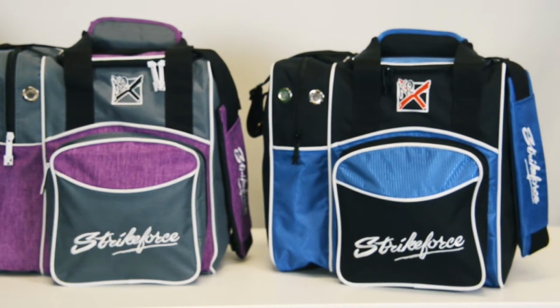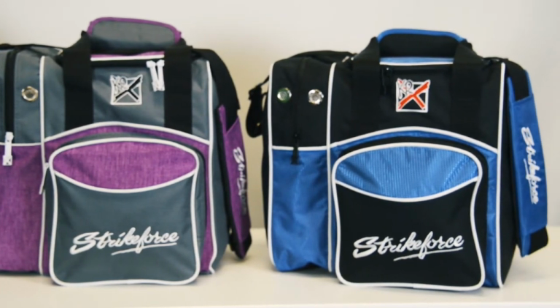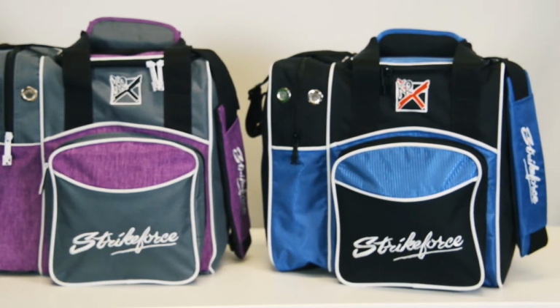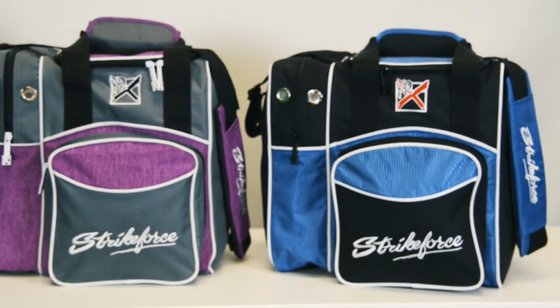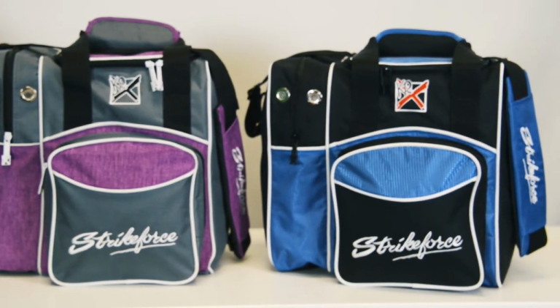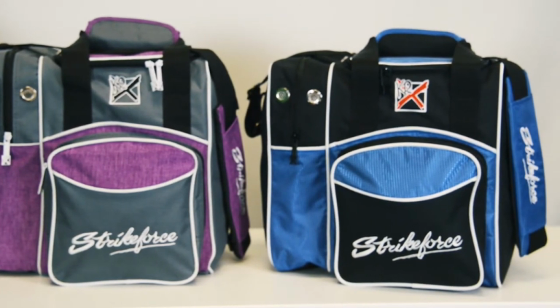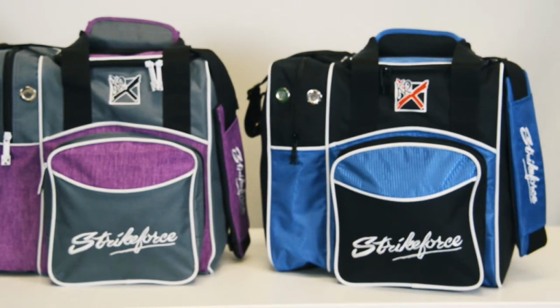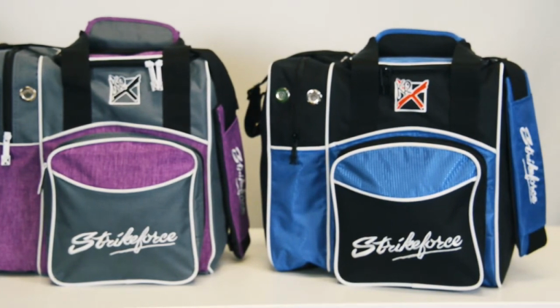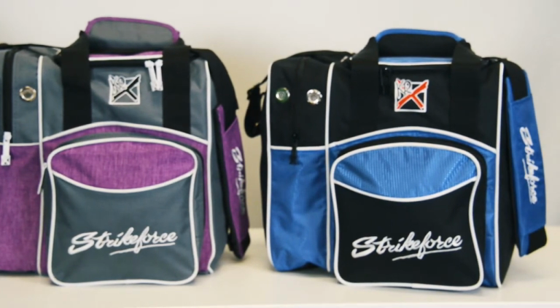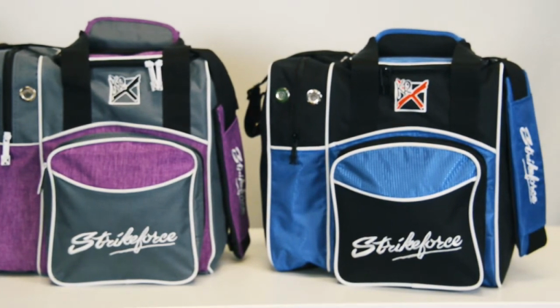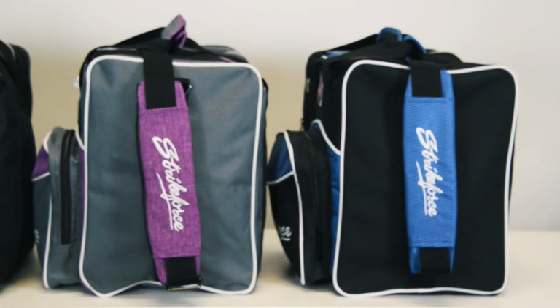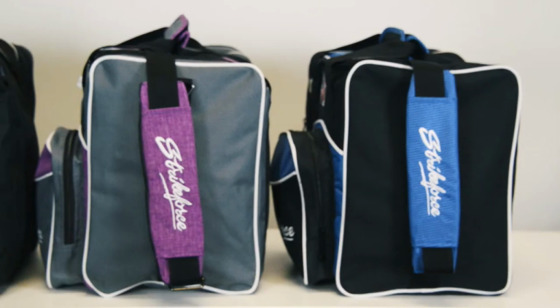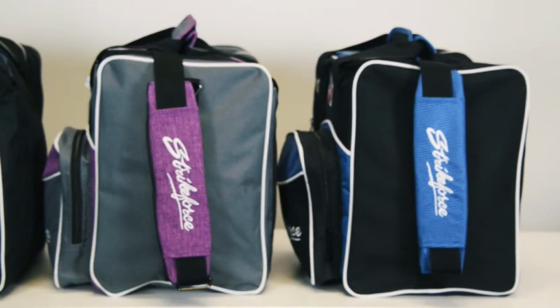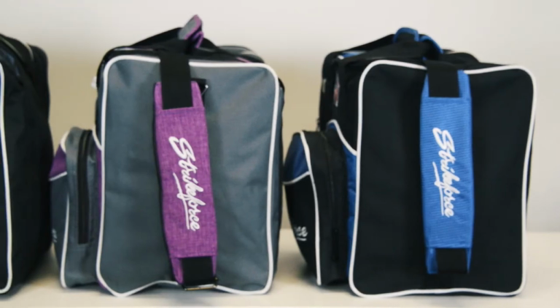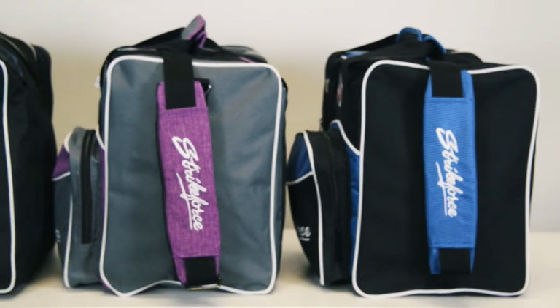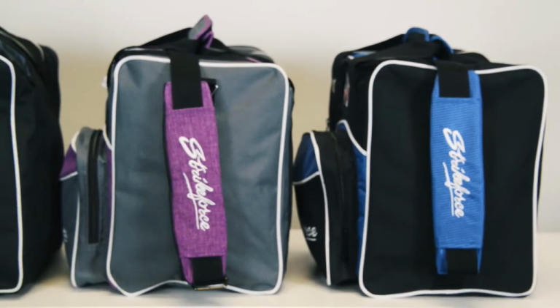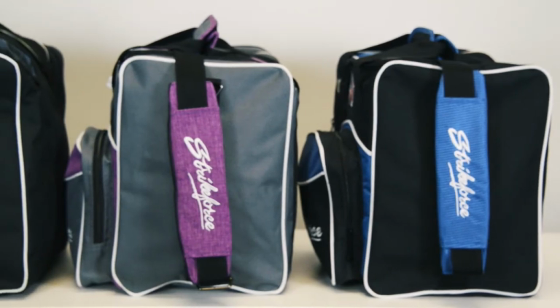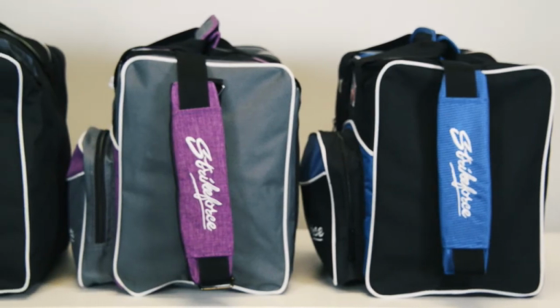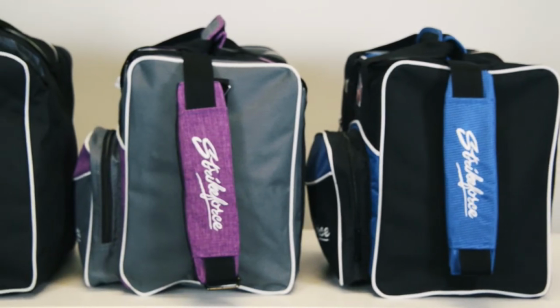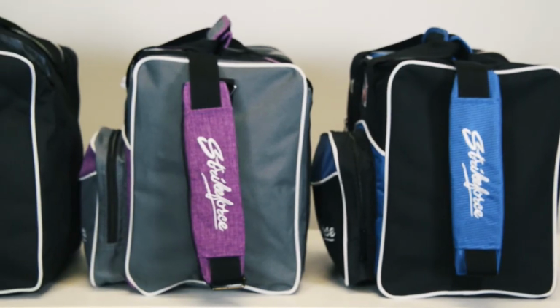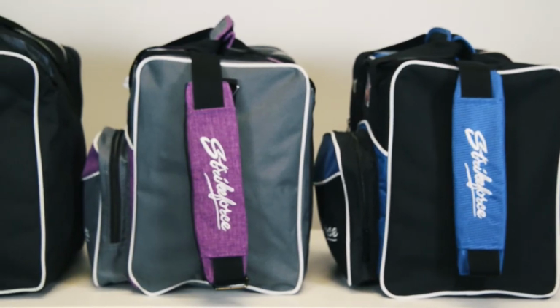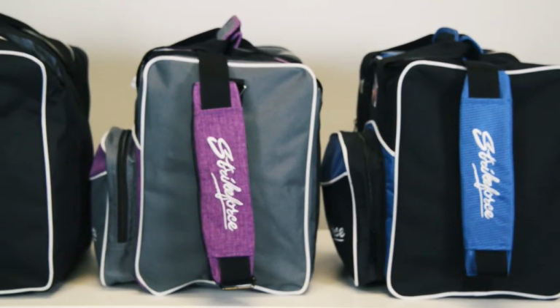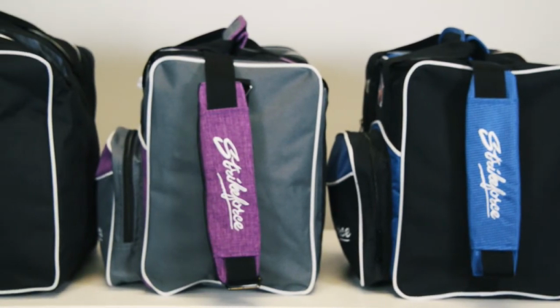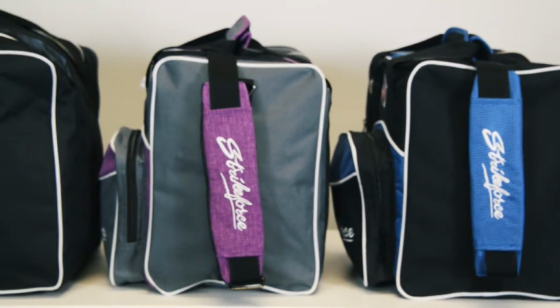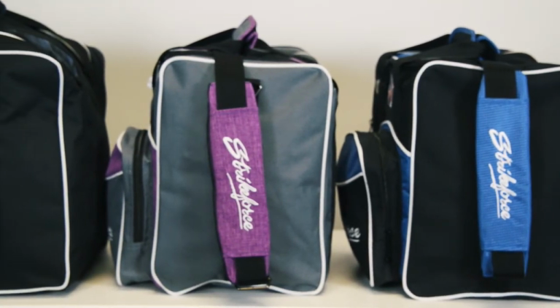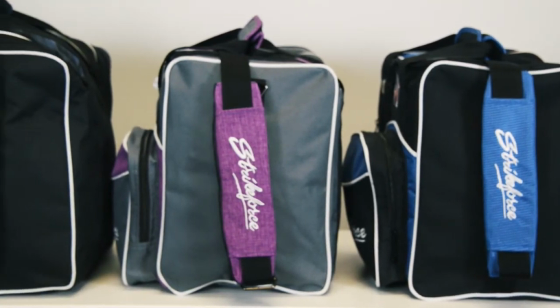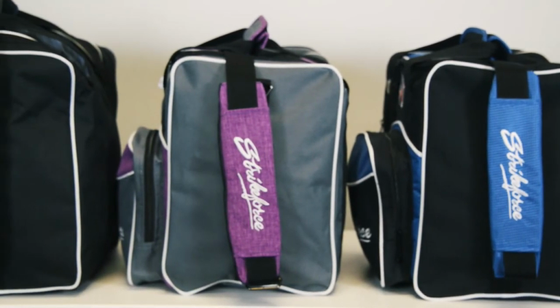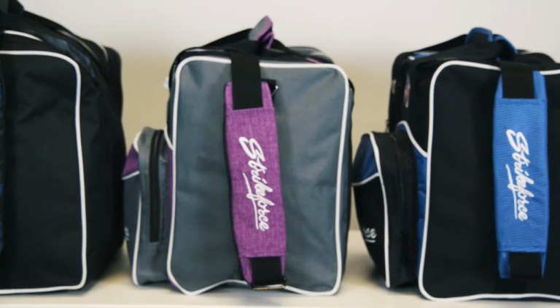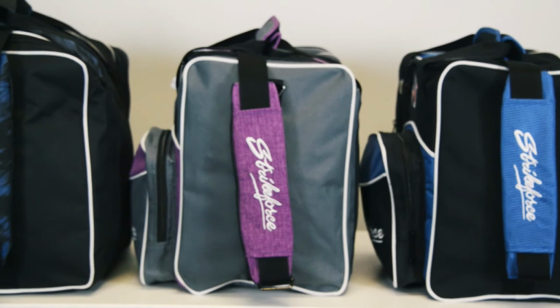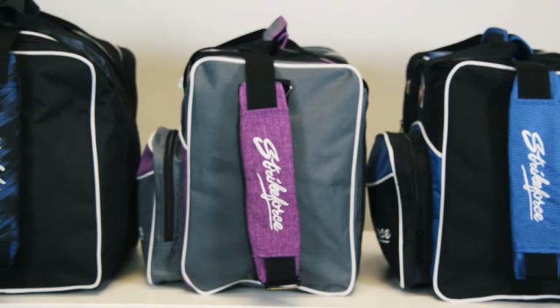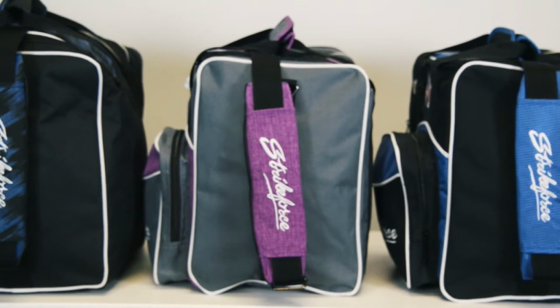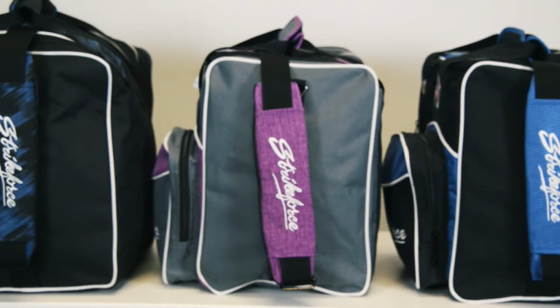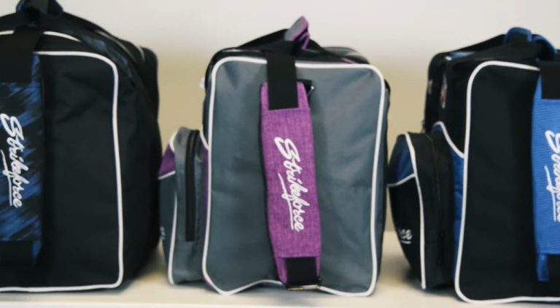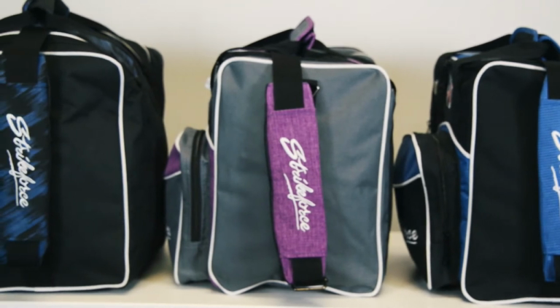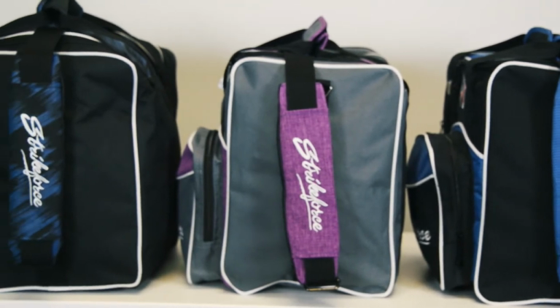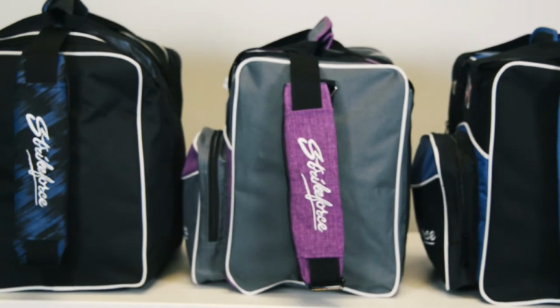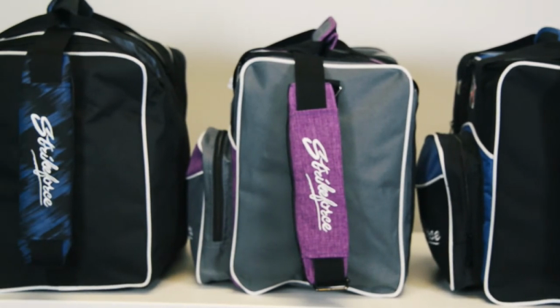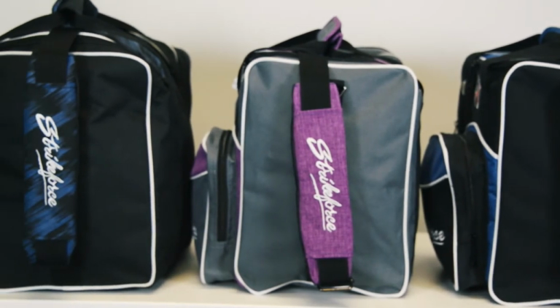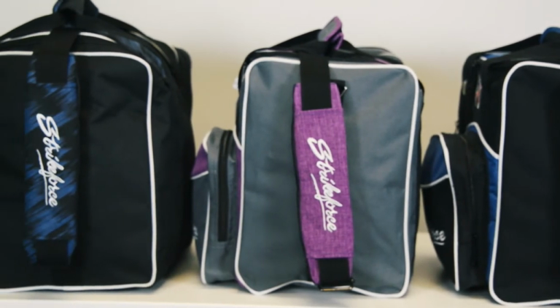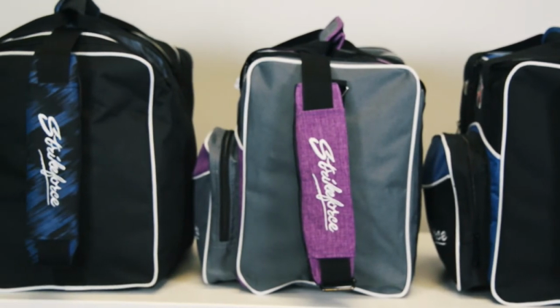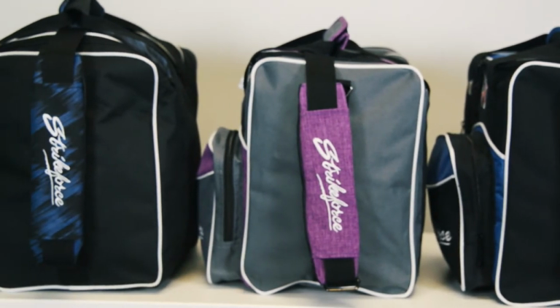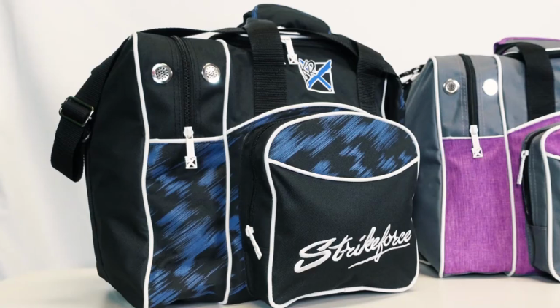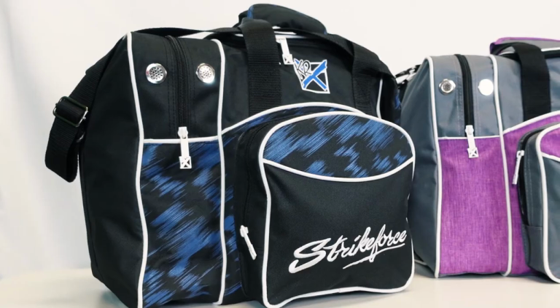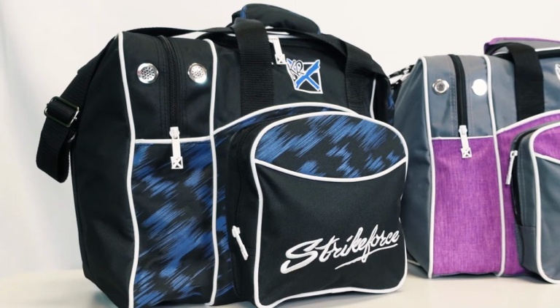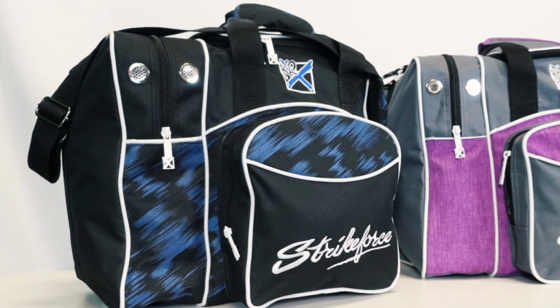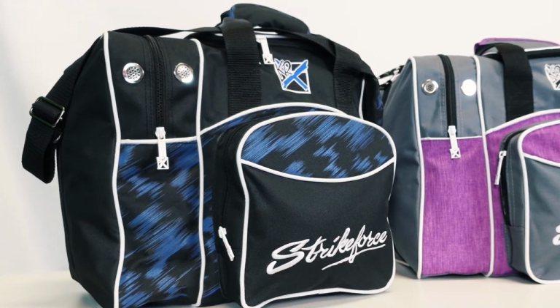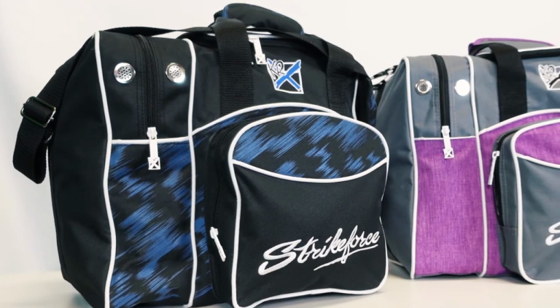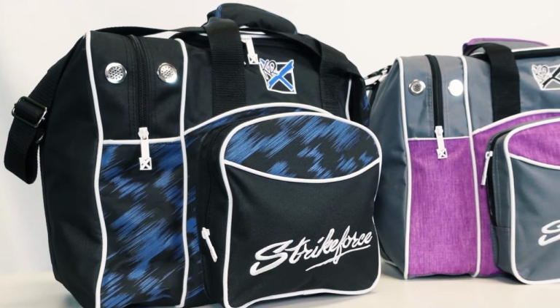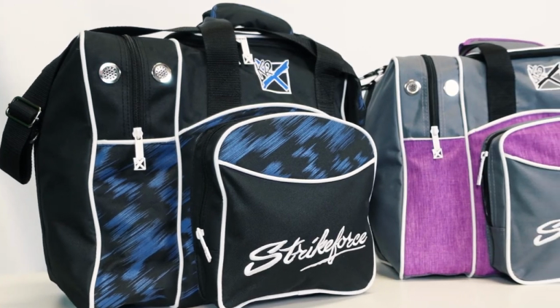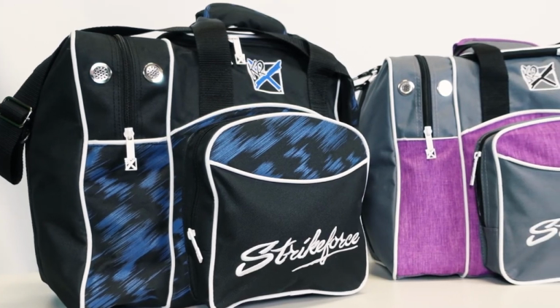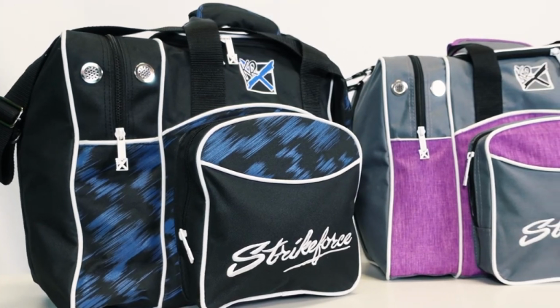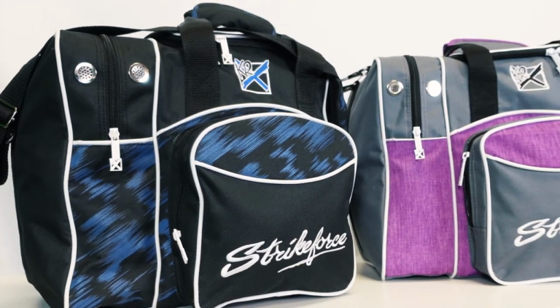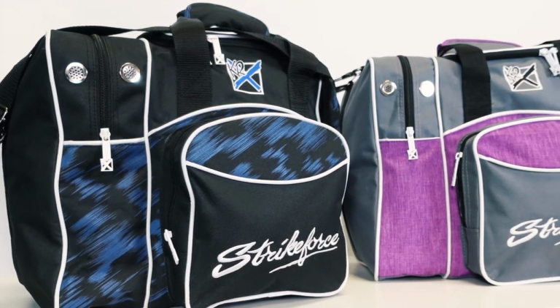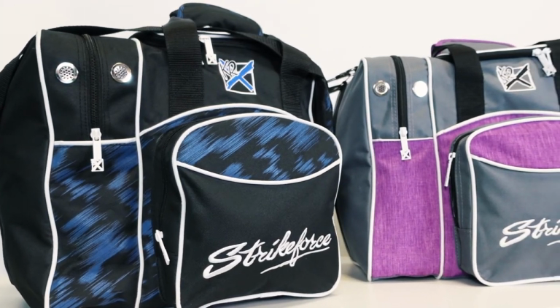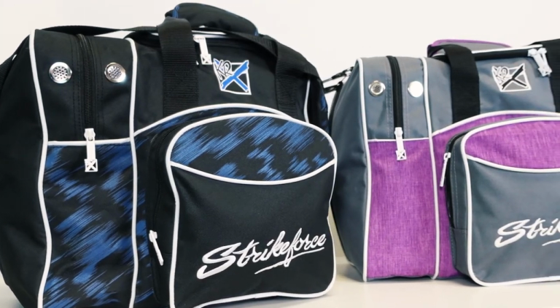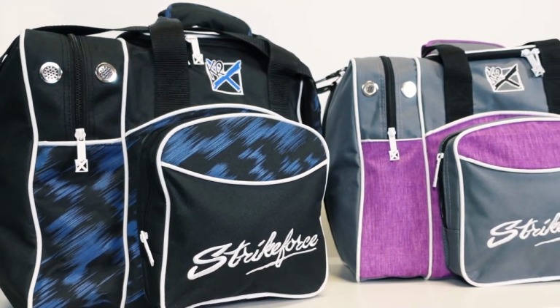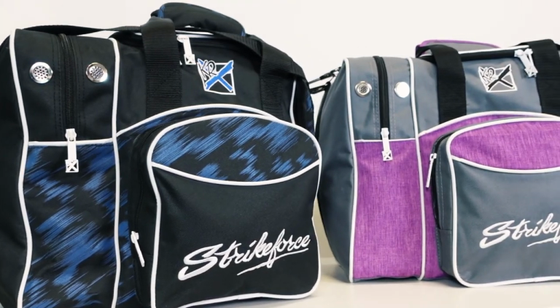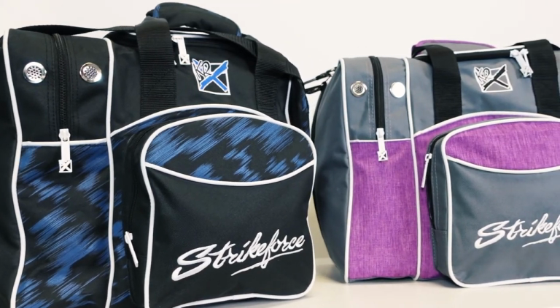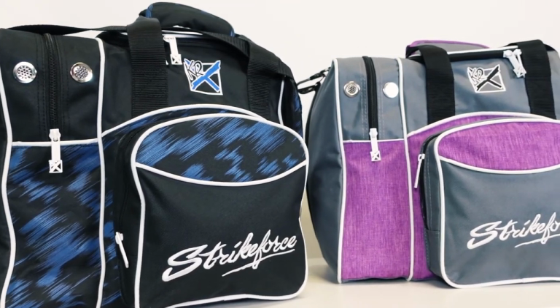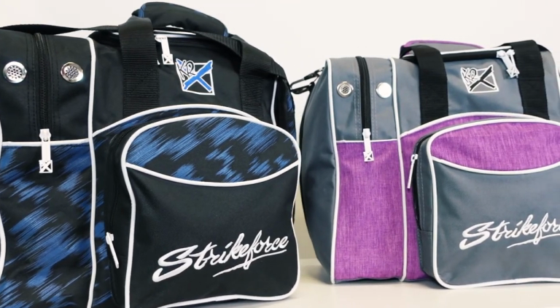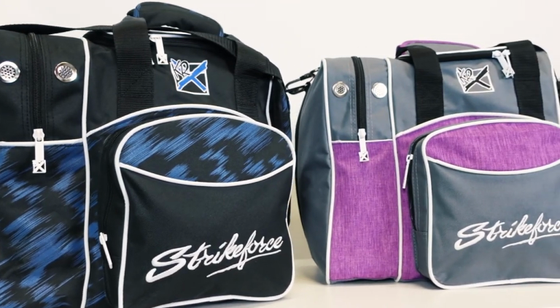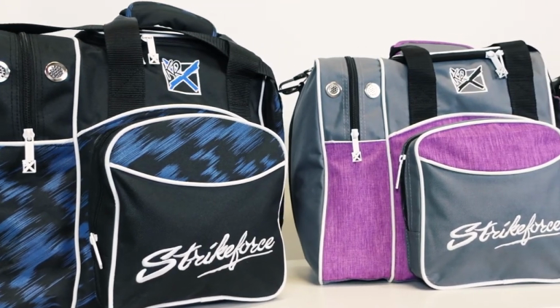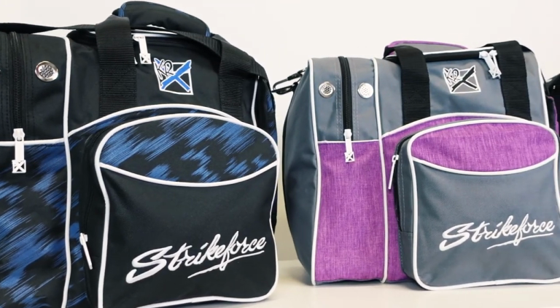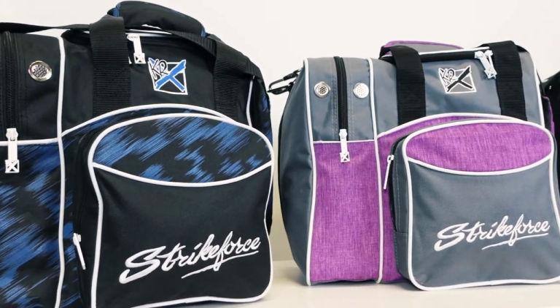If you're looking for the best single tote money can buy, be sure to check out the Flex Single Tote from KR Strikeforce.